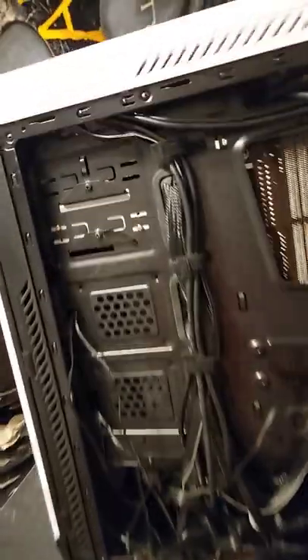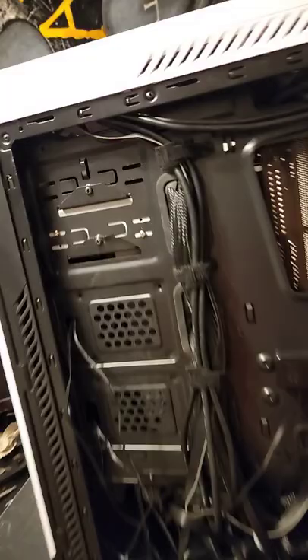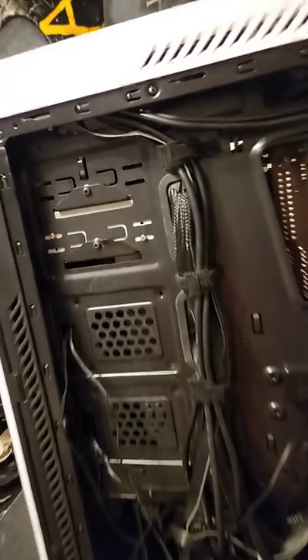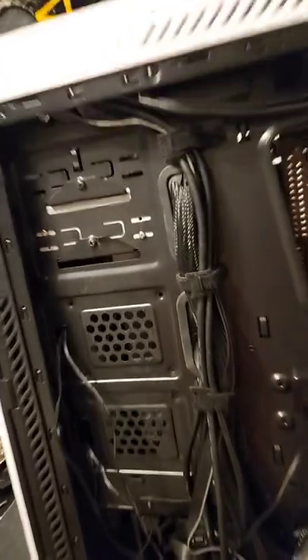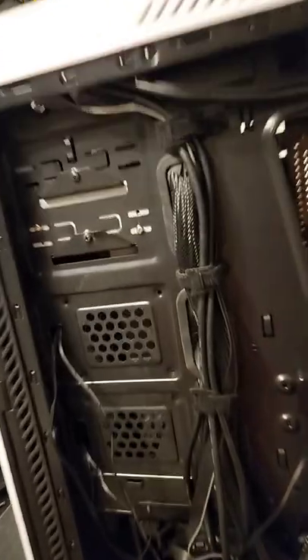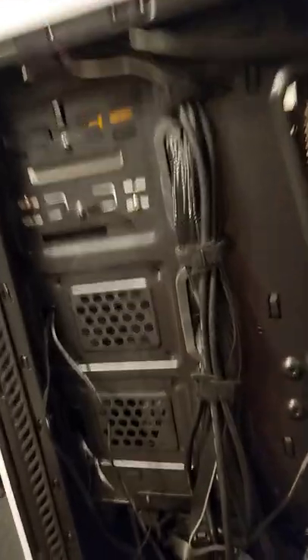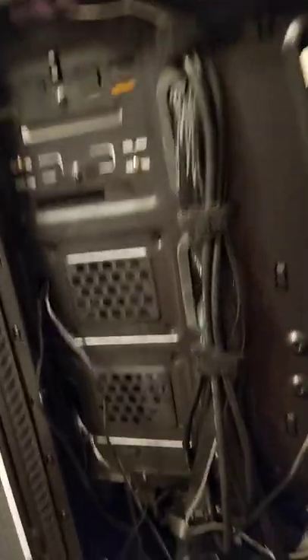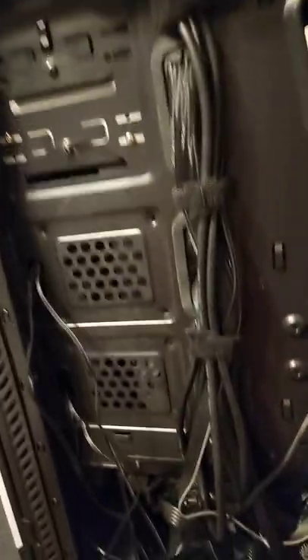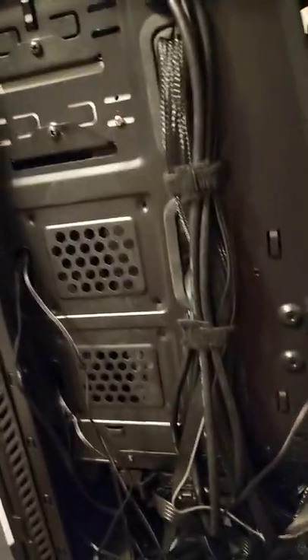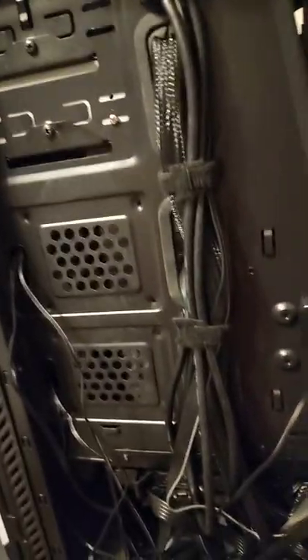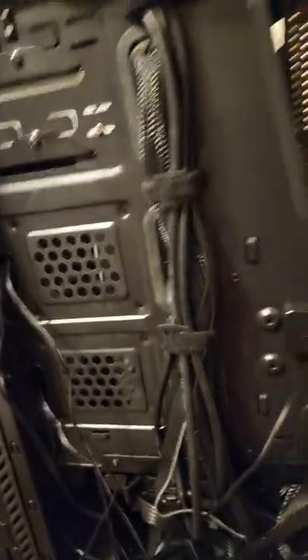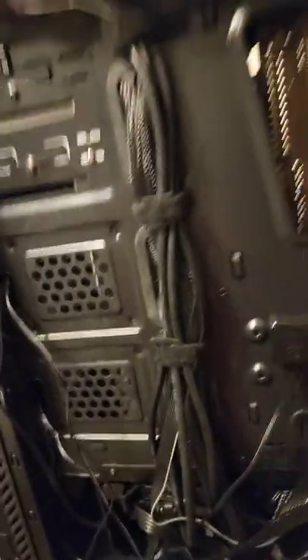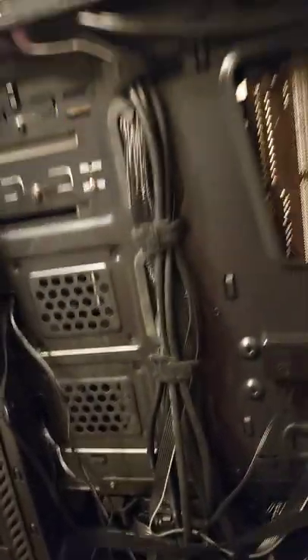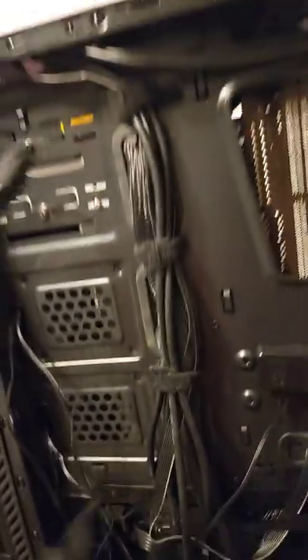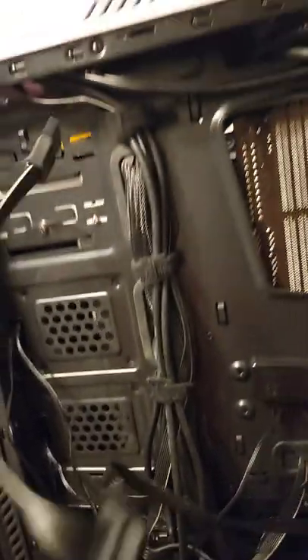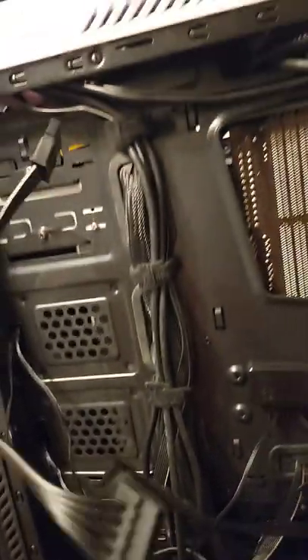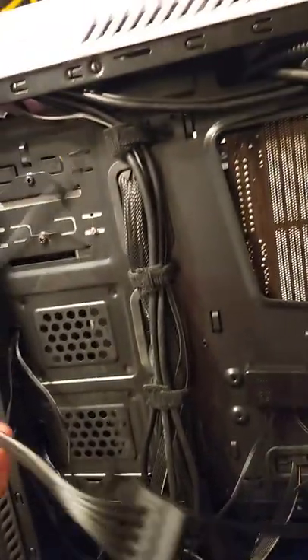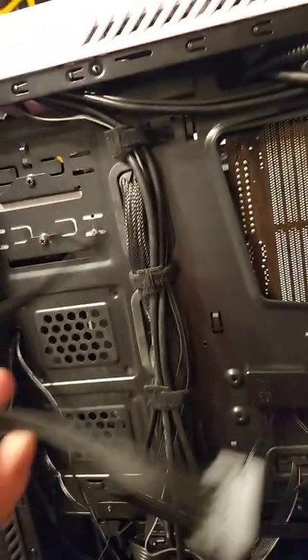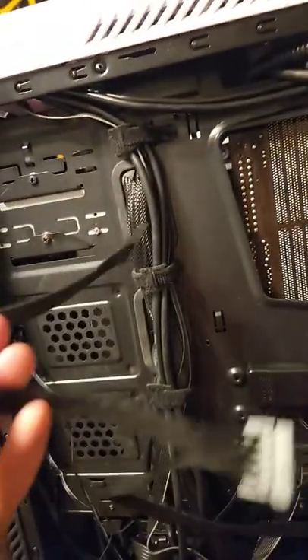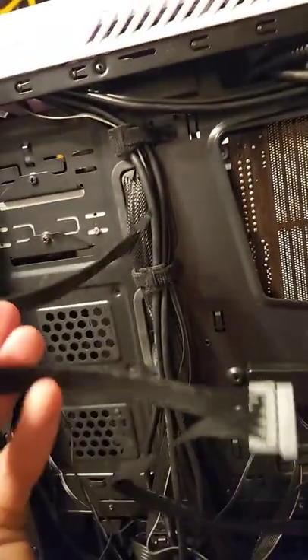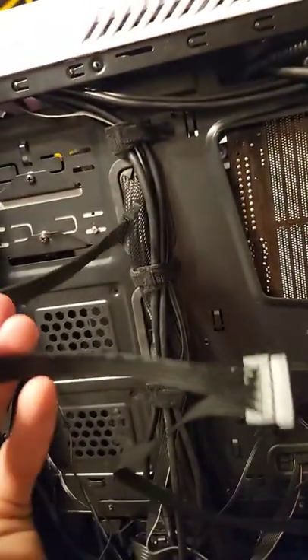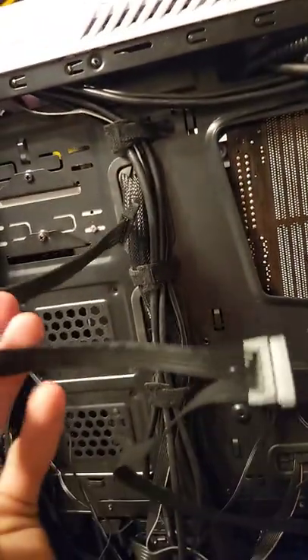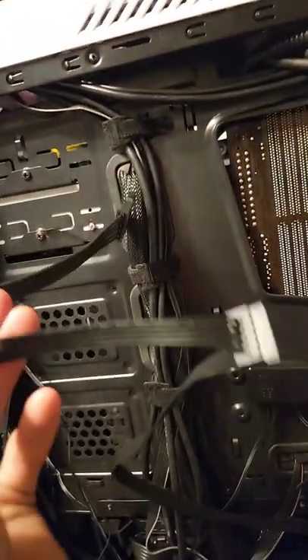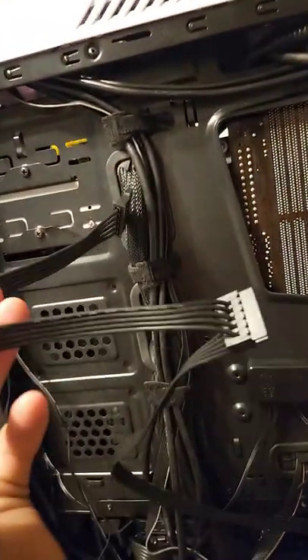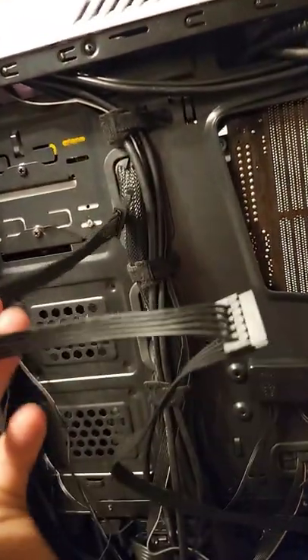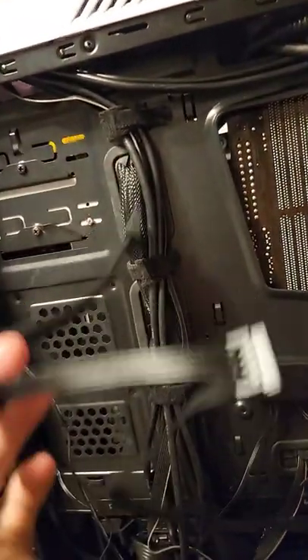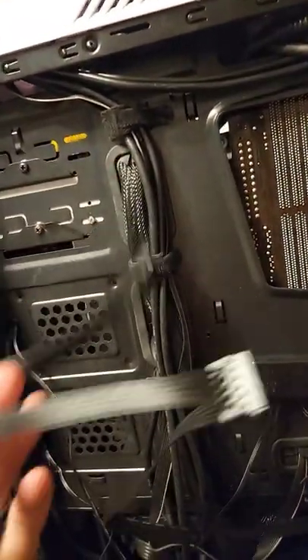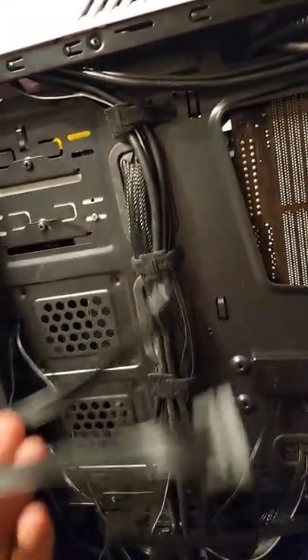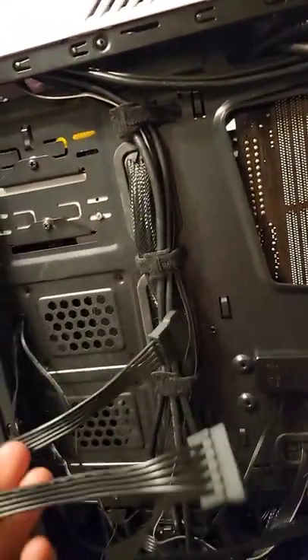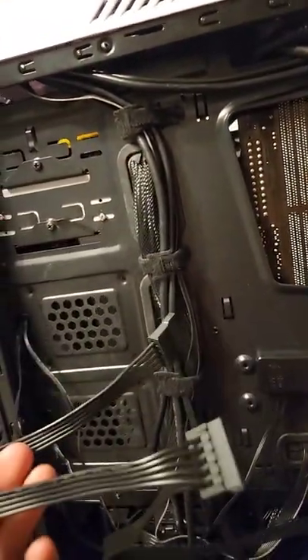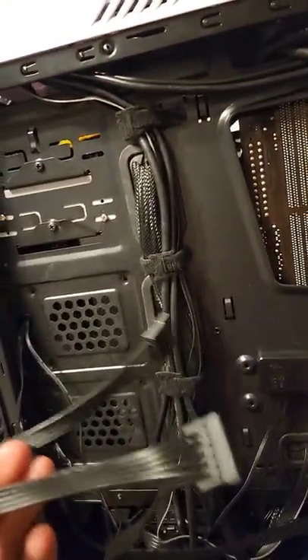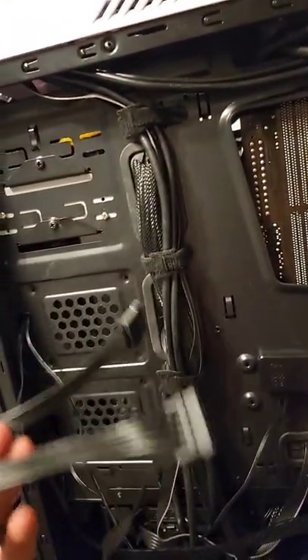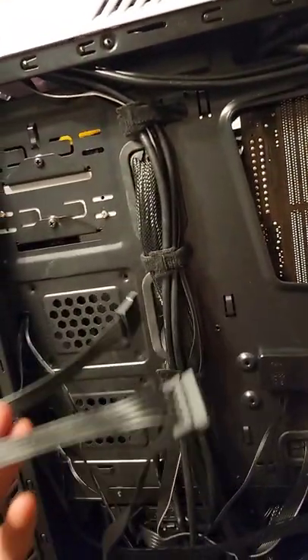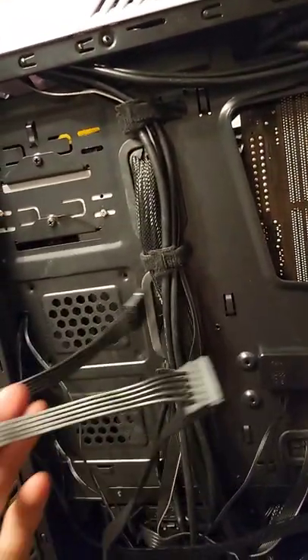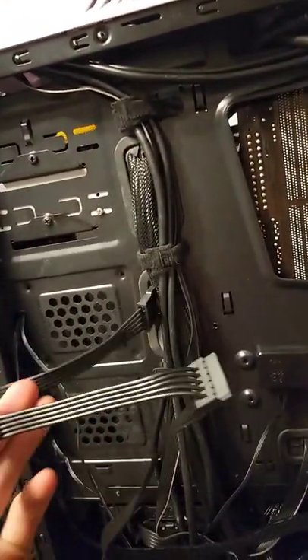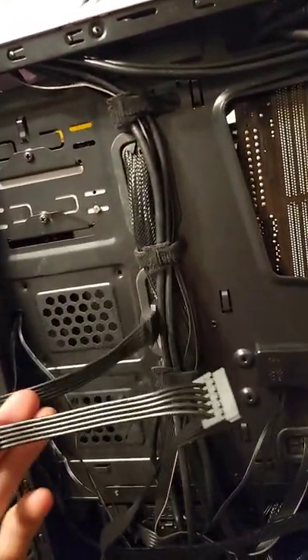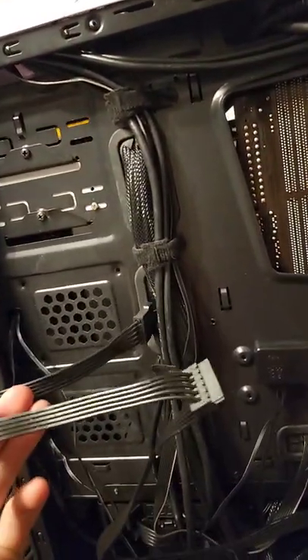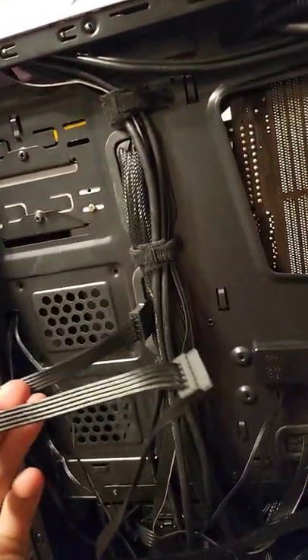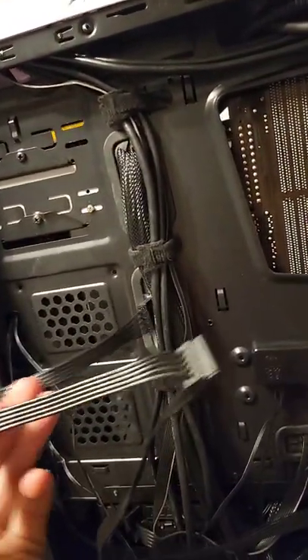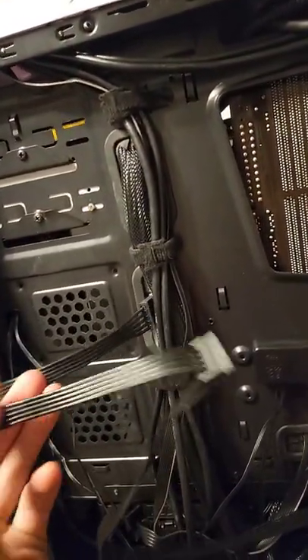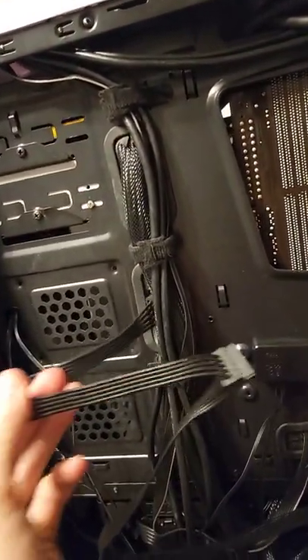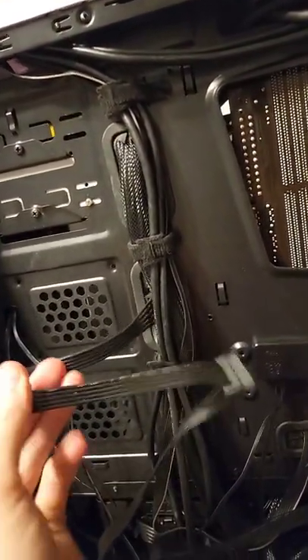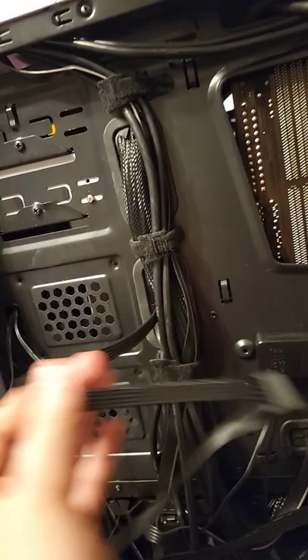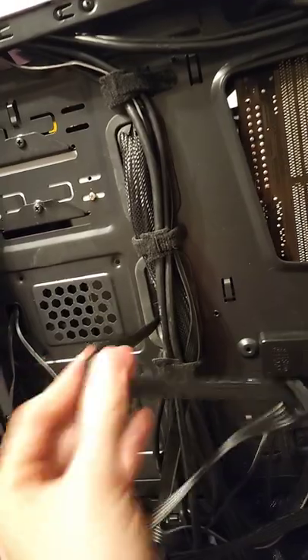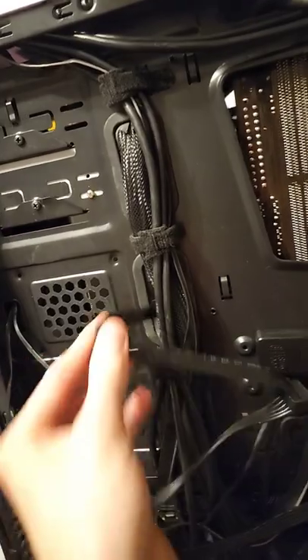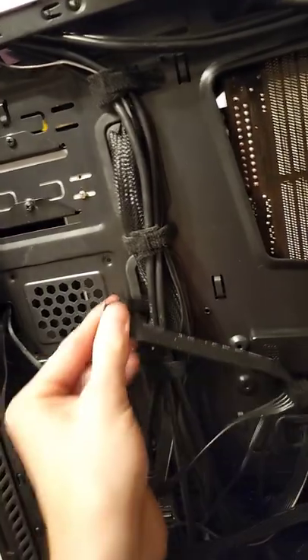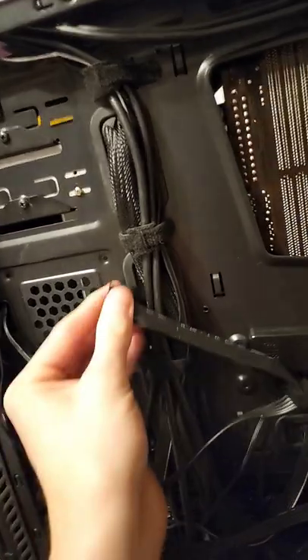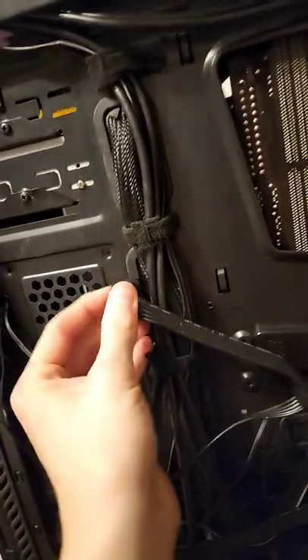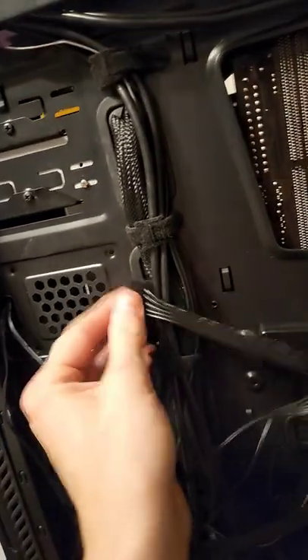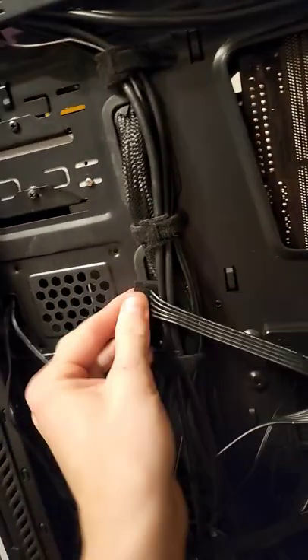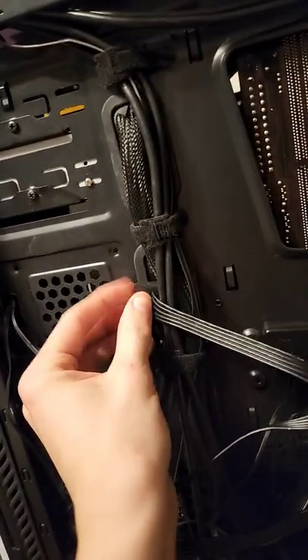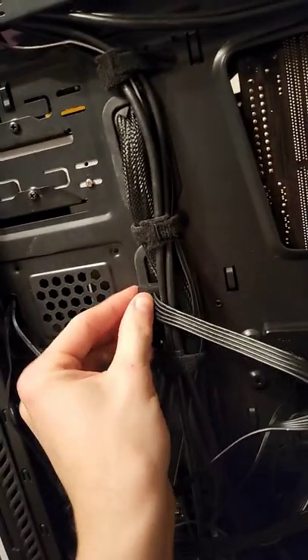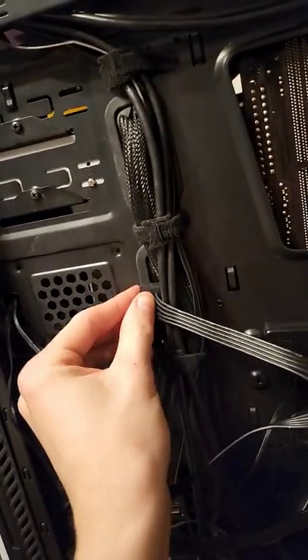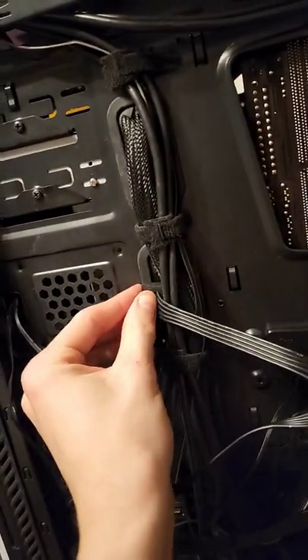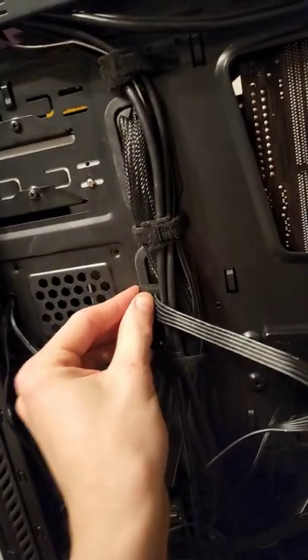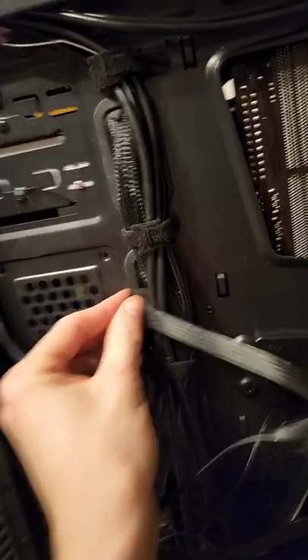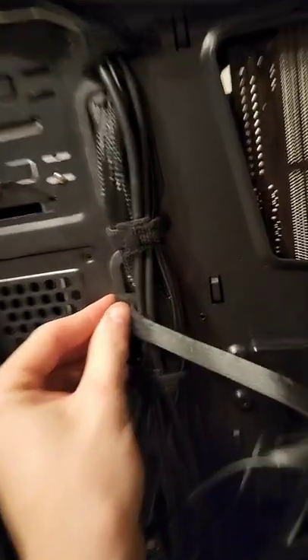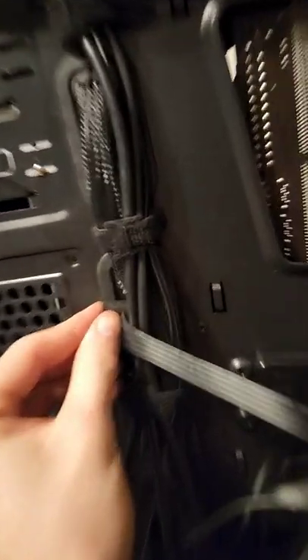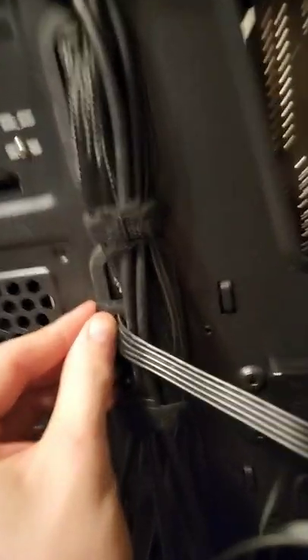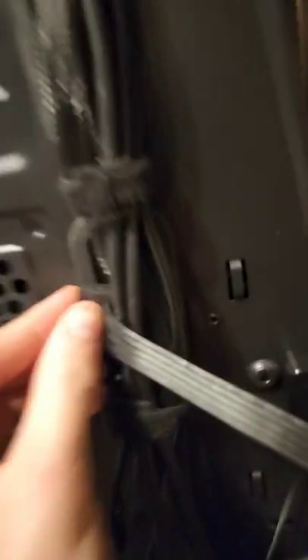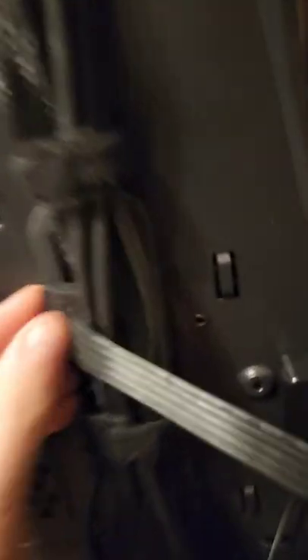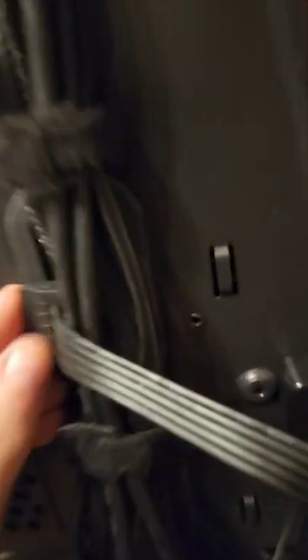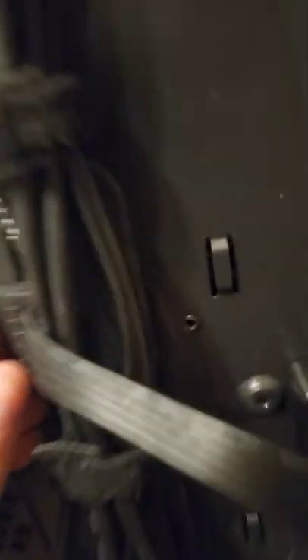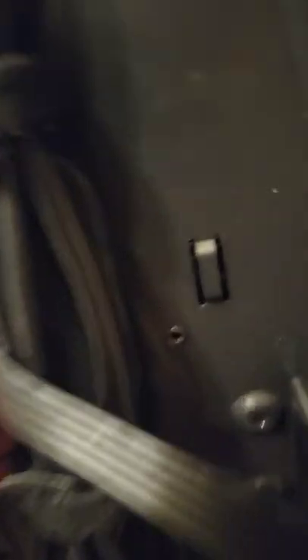So basically what we need to do is we need to route this through here so we can get to the SATA. And I think actually I'm going to route it through here.